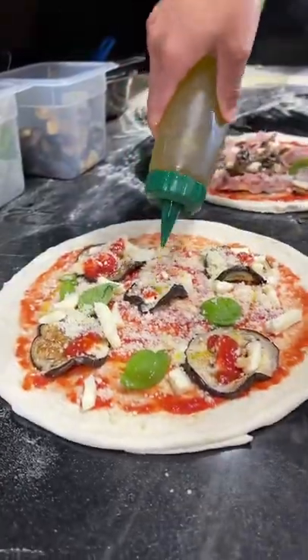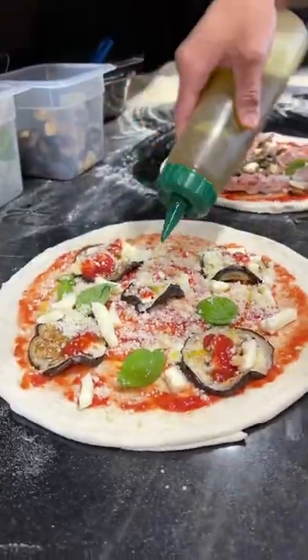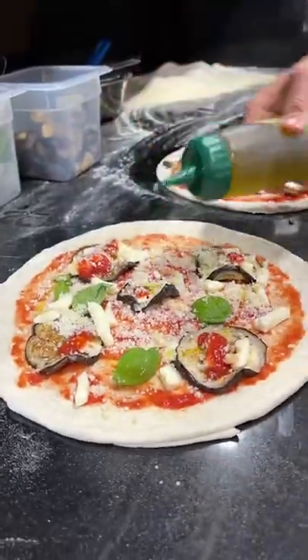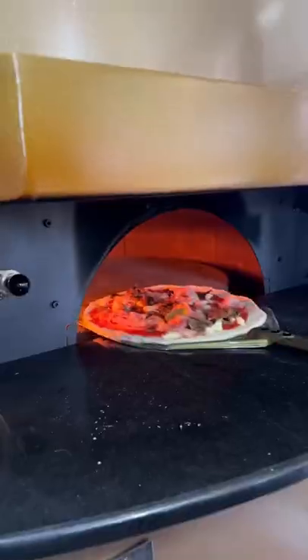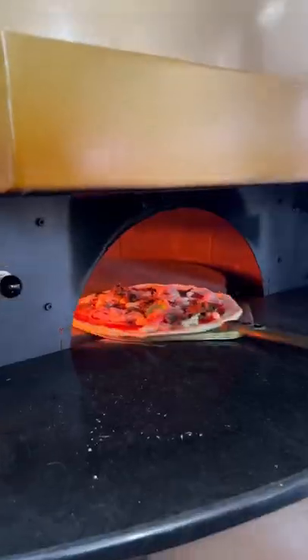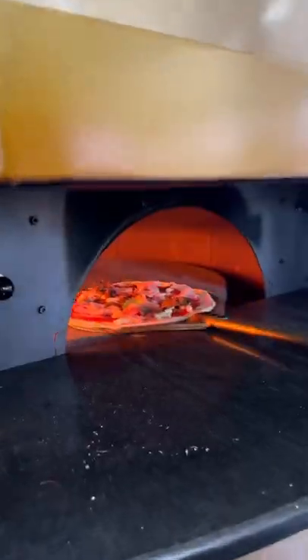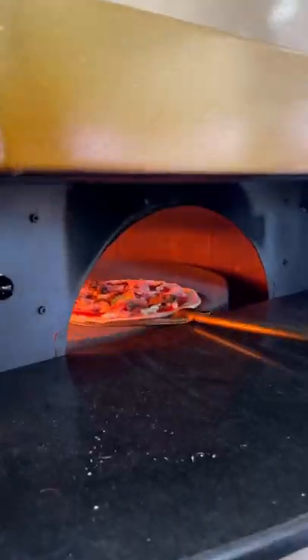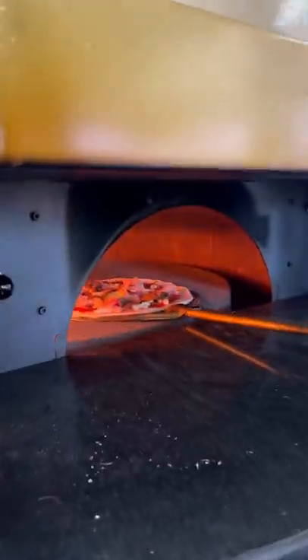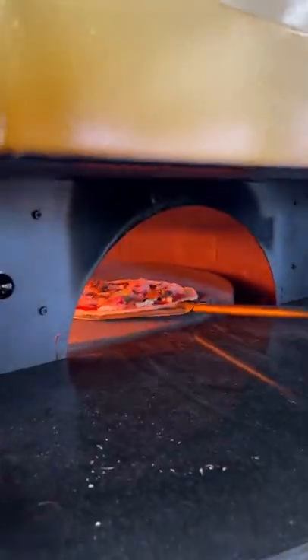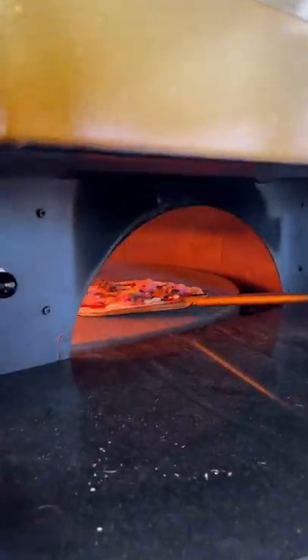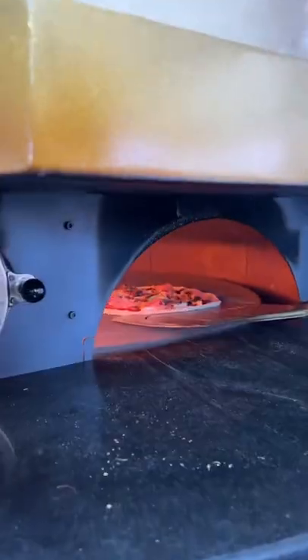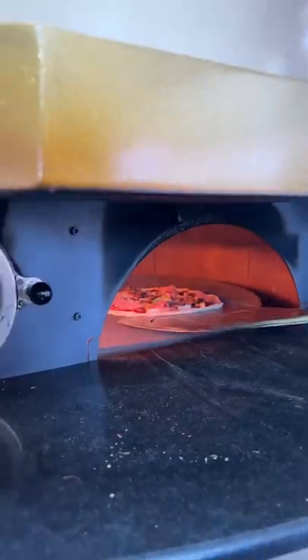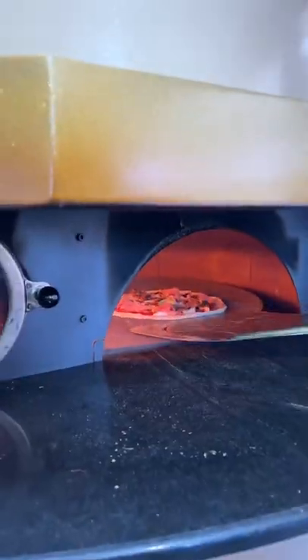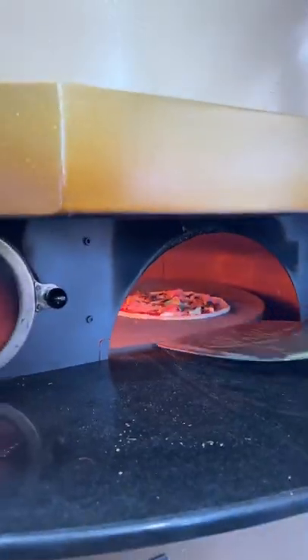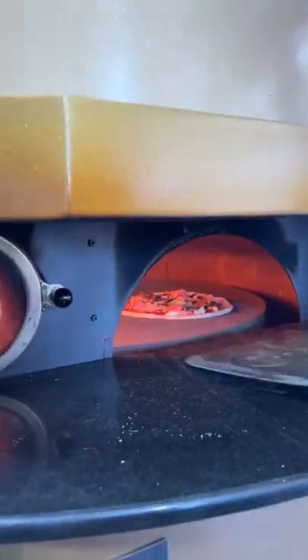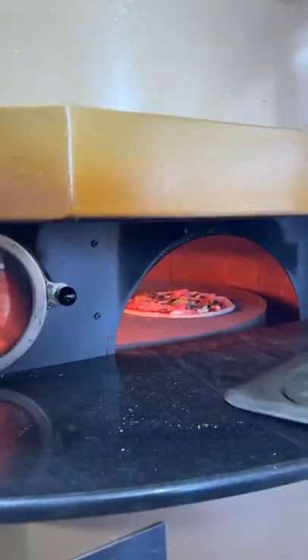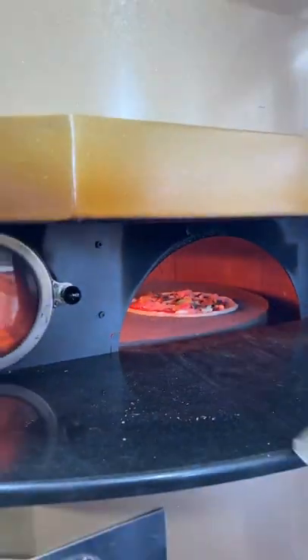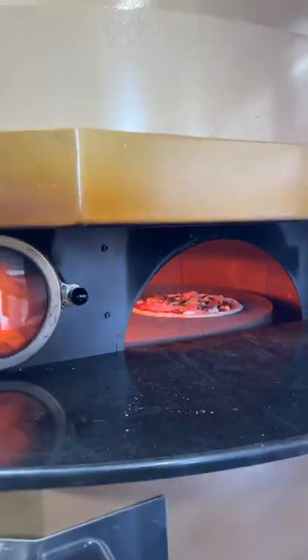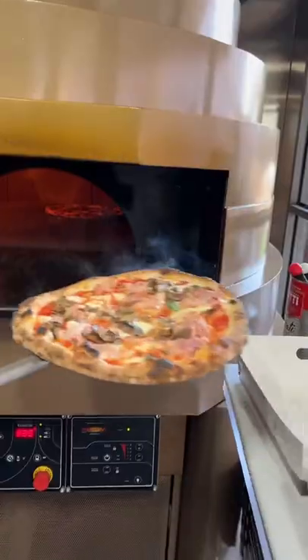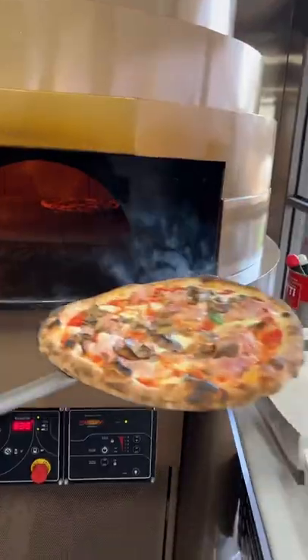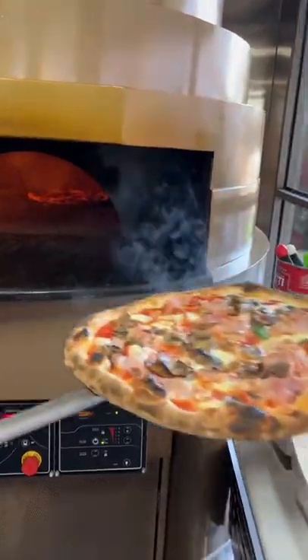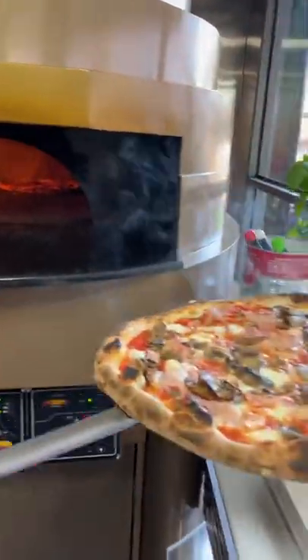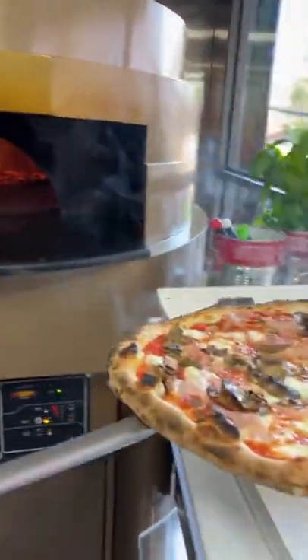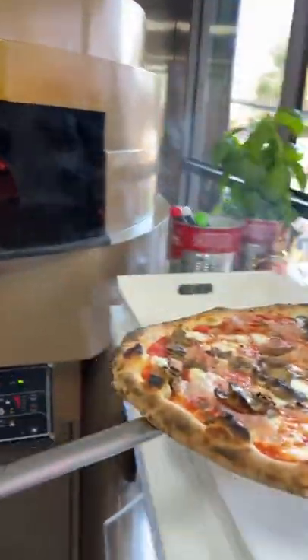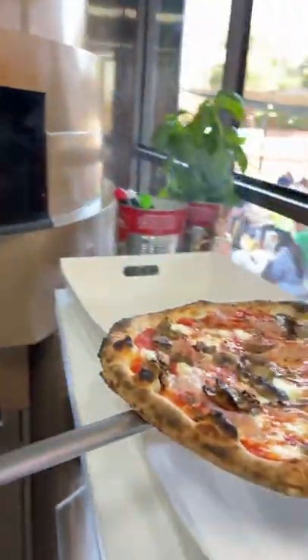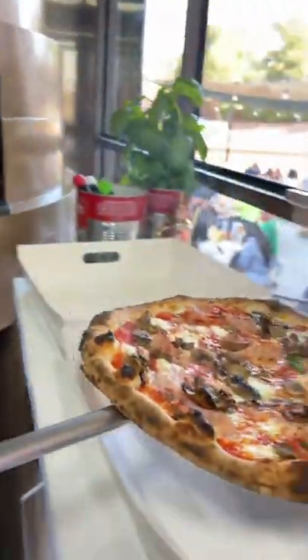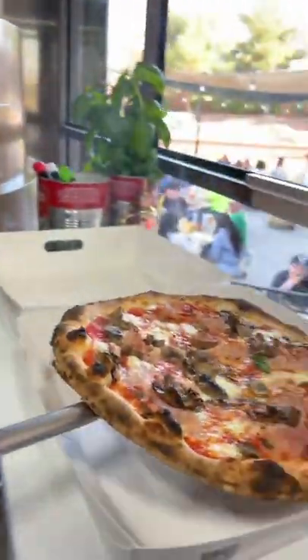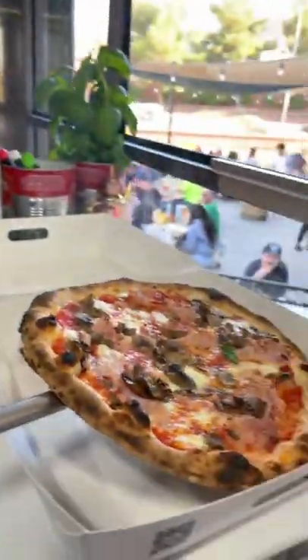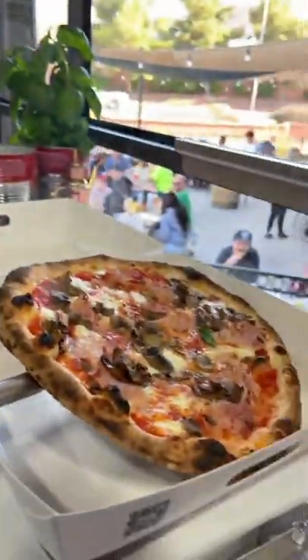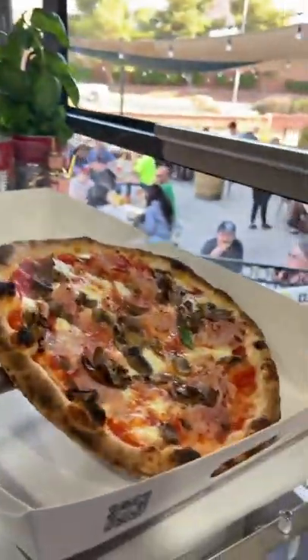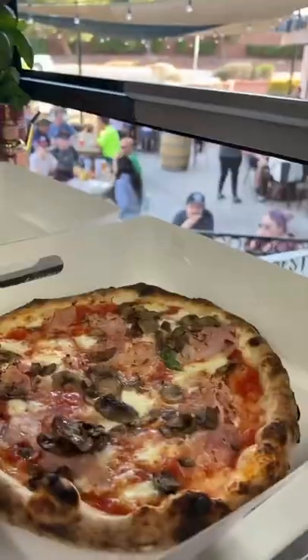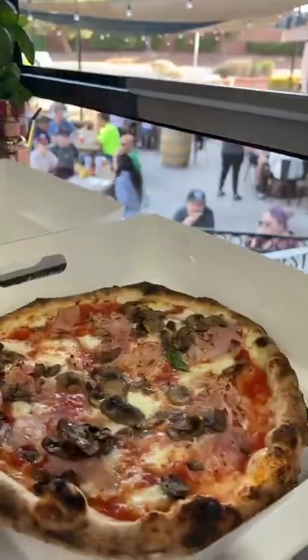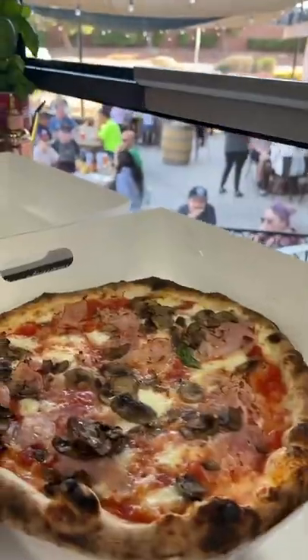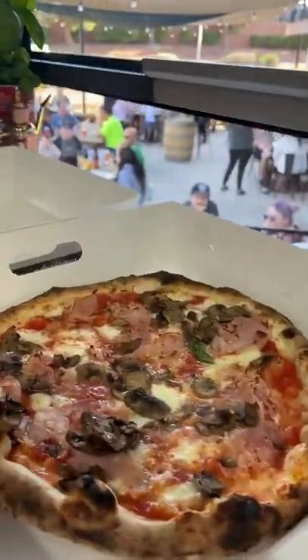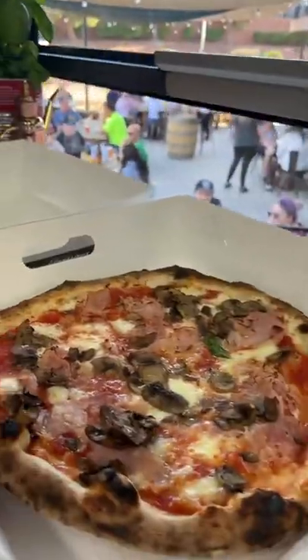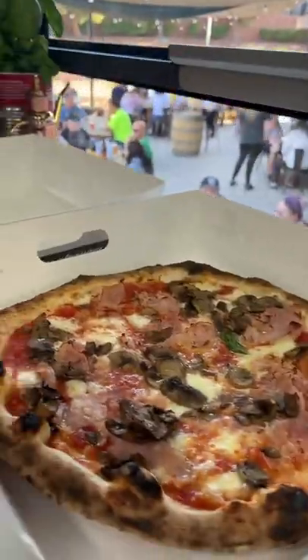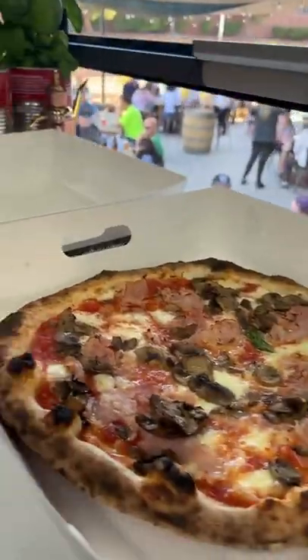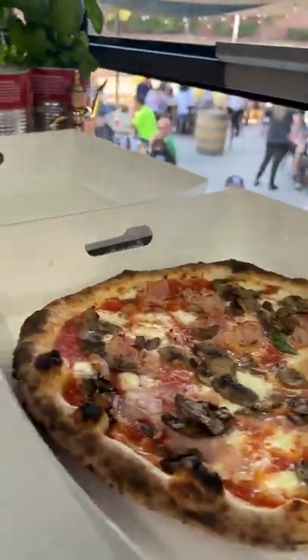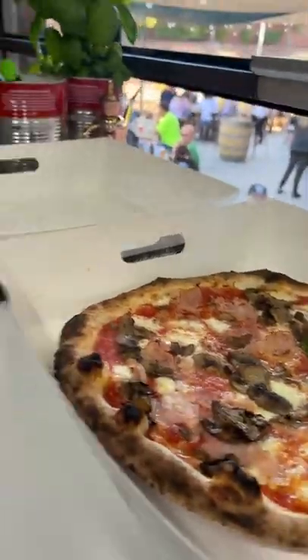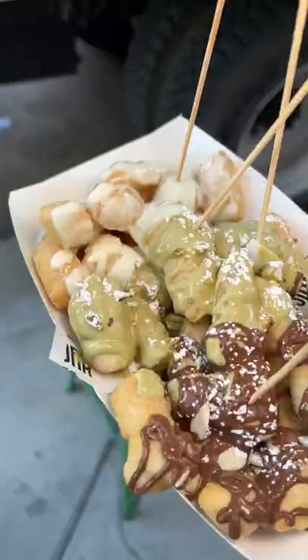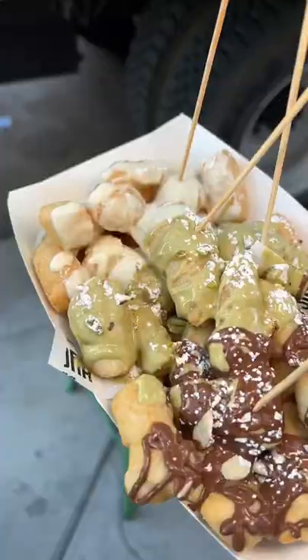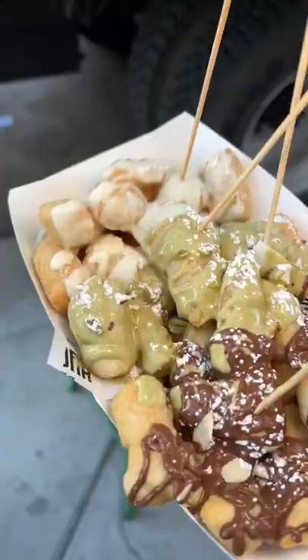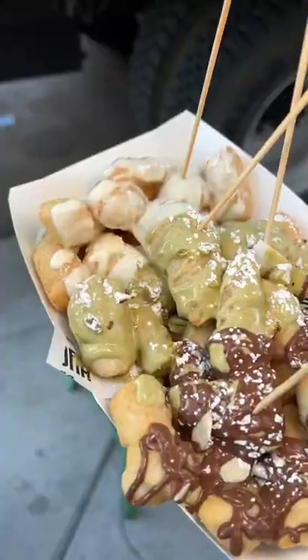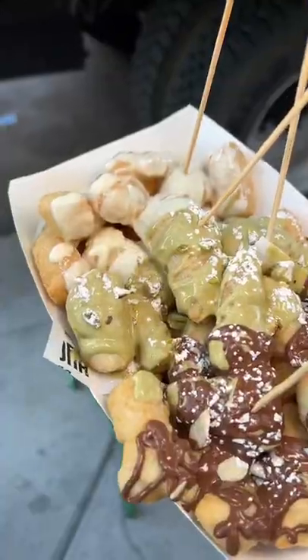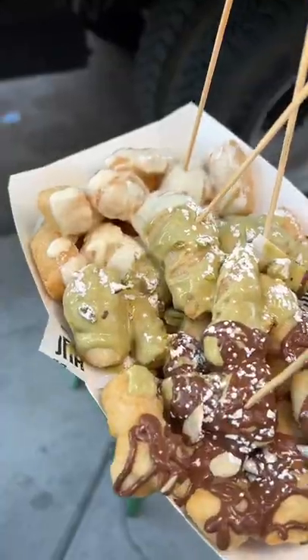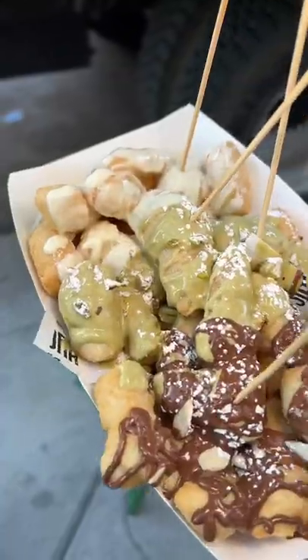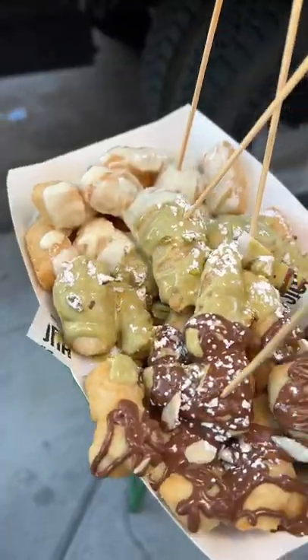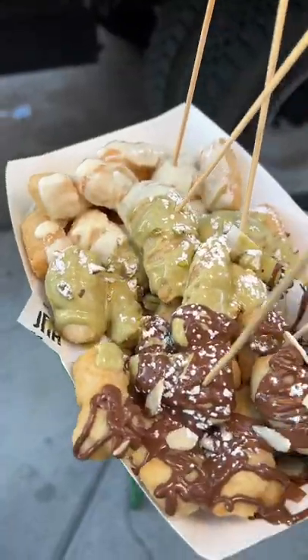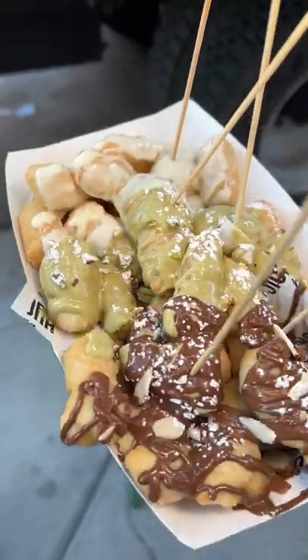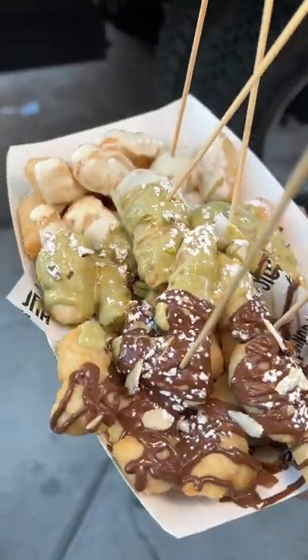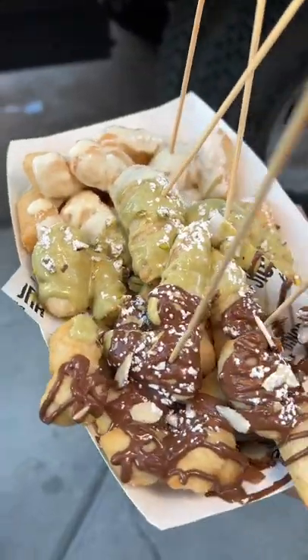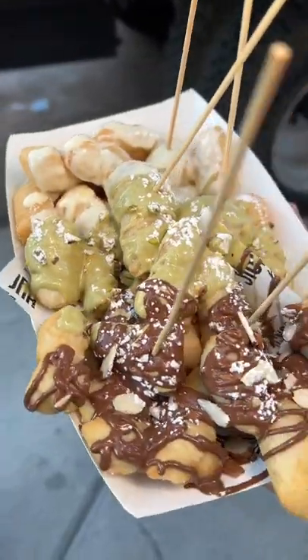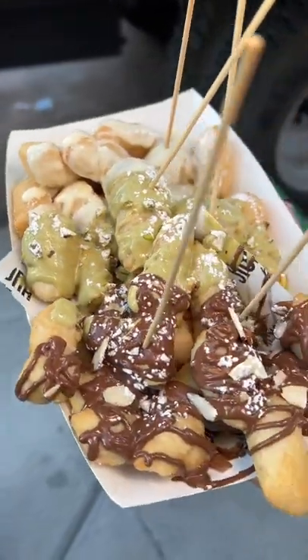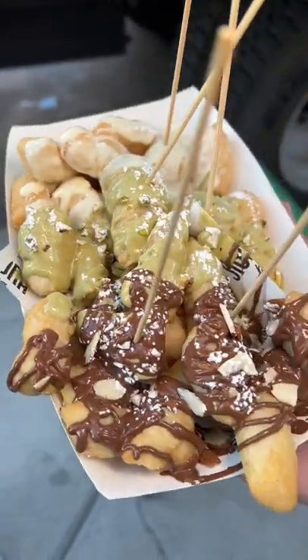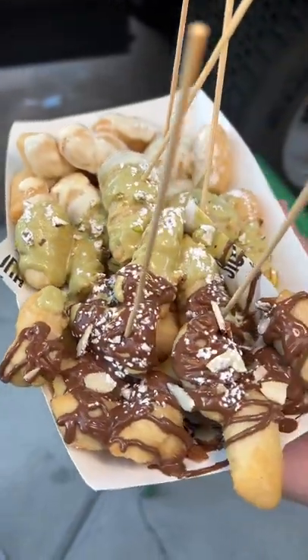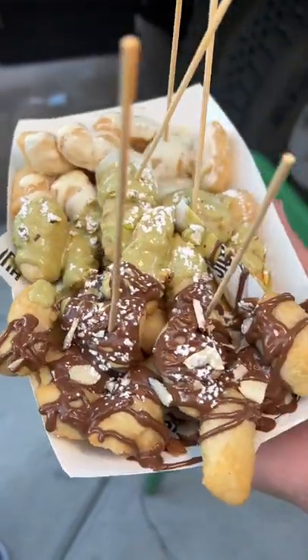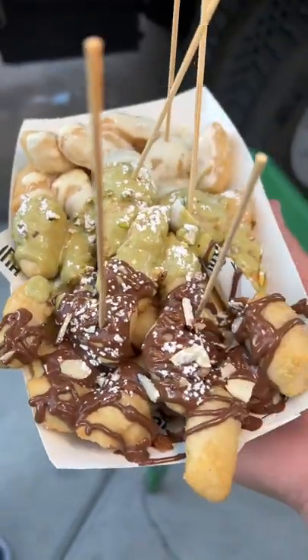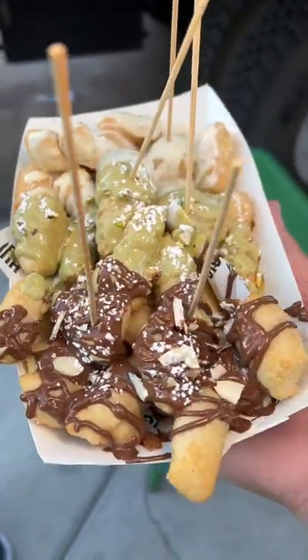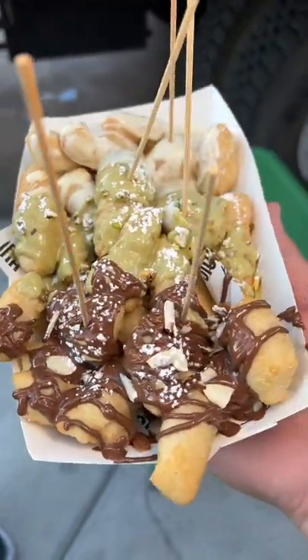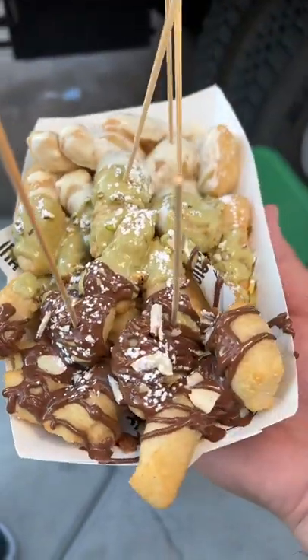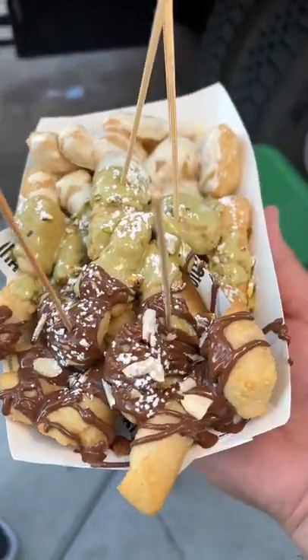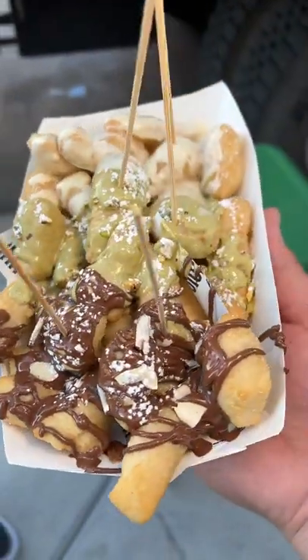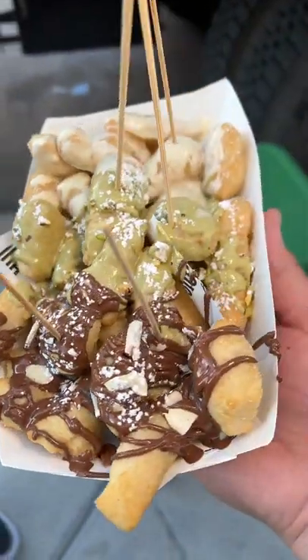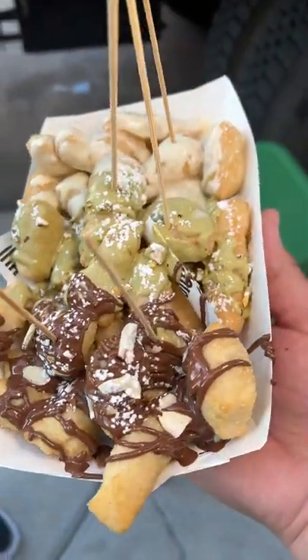Obviously the star of the show are the pizzas — from the sauce to the crust, everything is so fired. But if you come, you can't leave without getting one of these desserts.